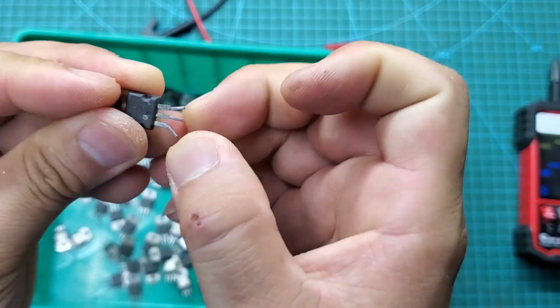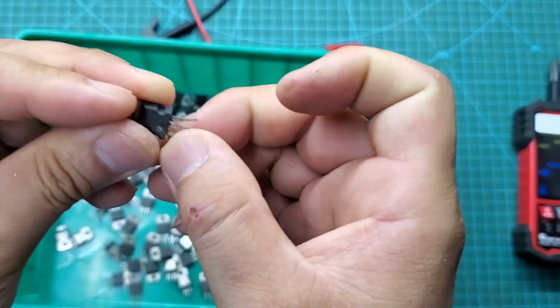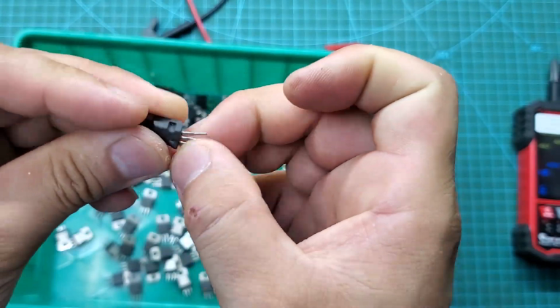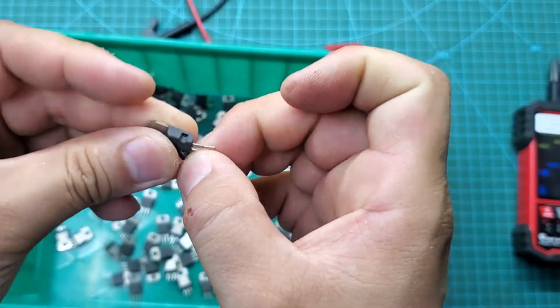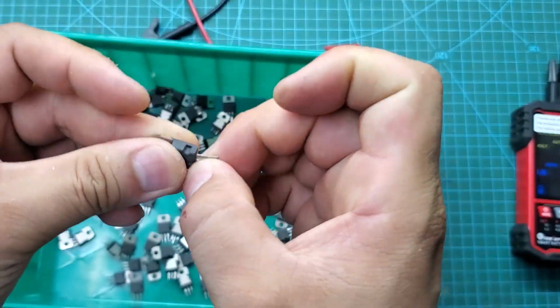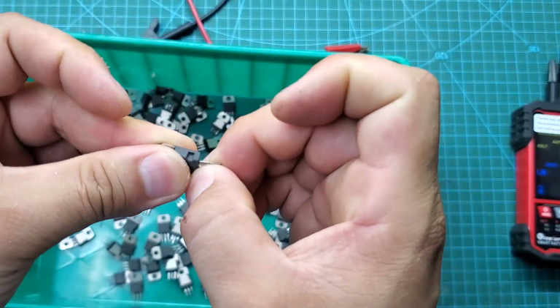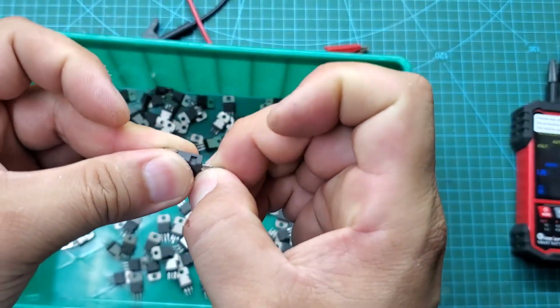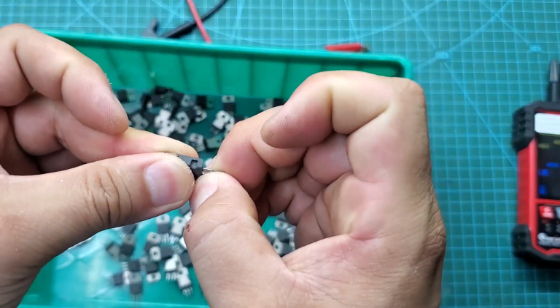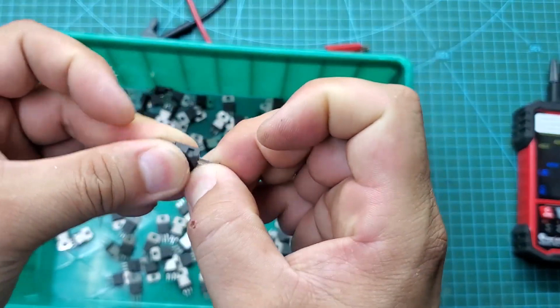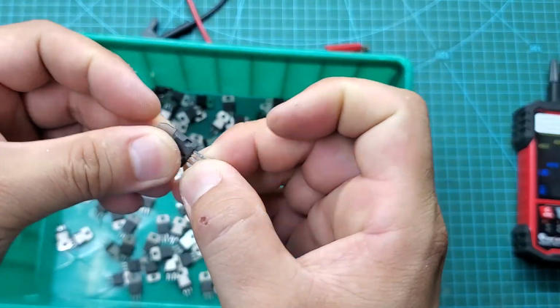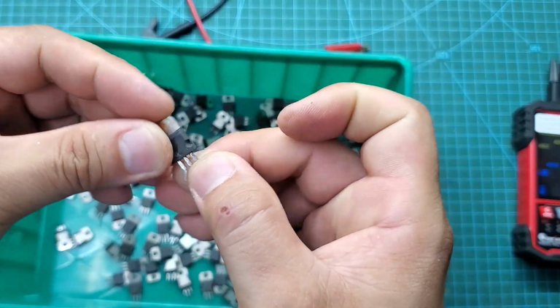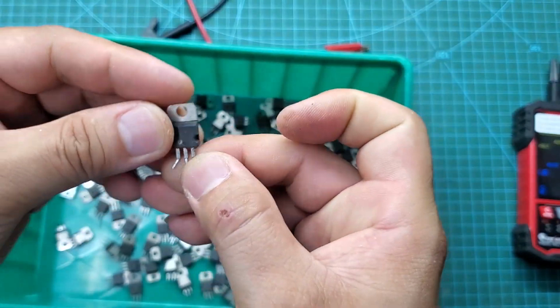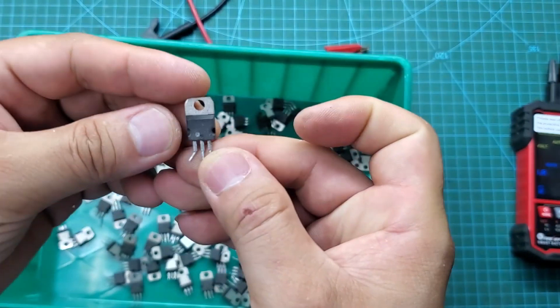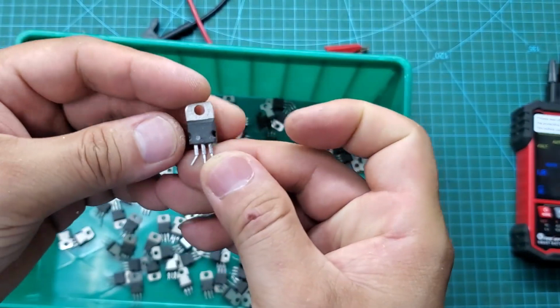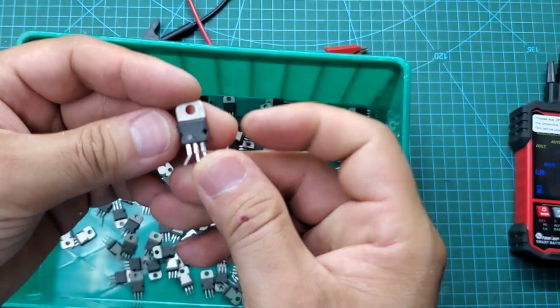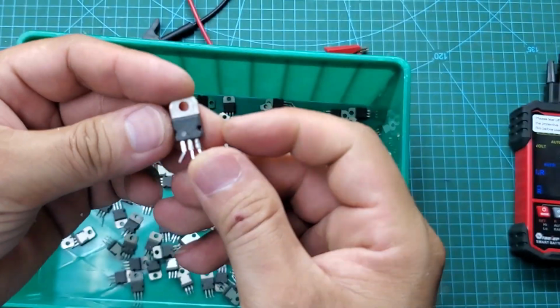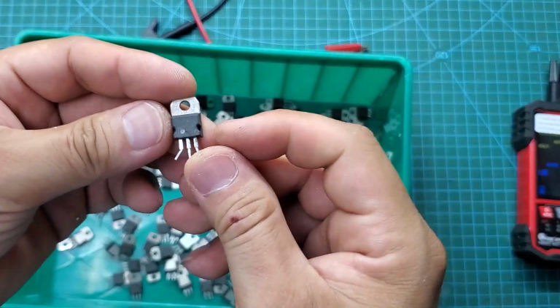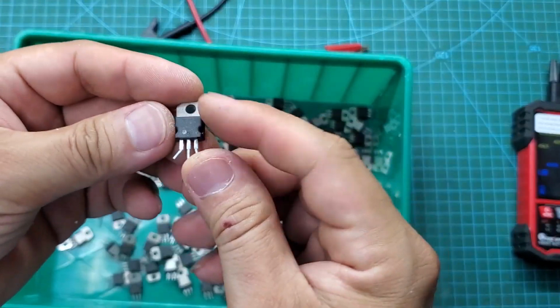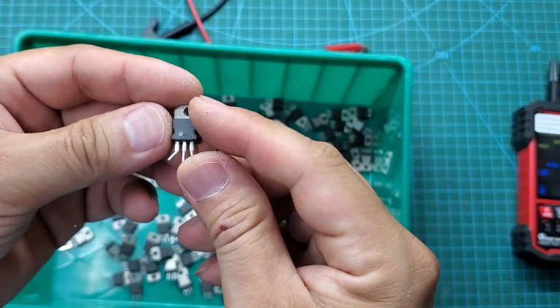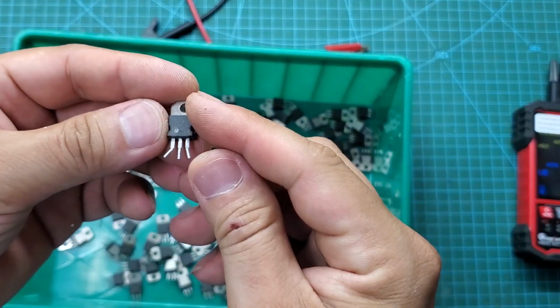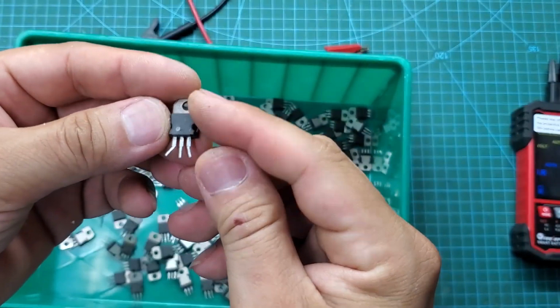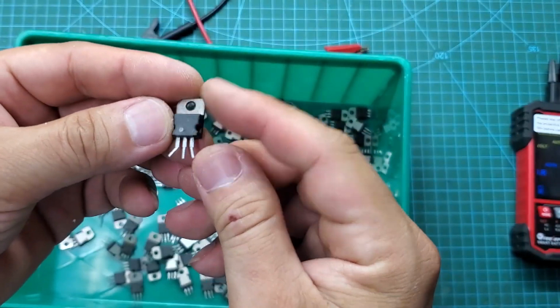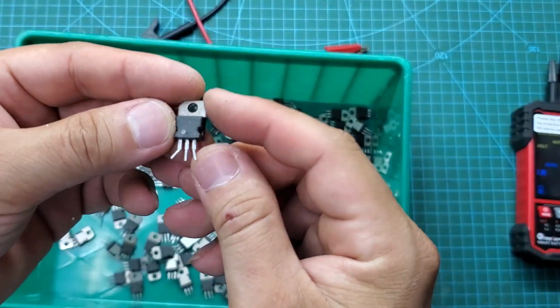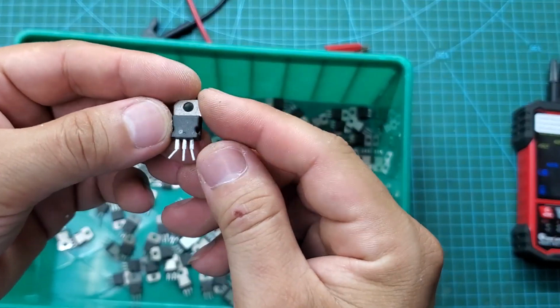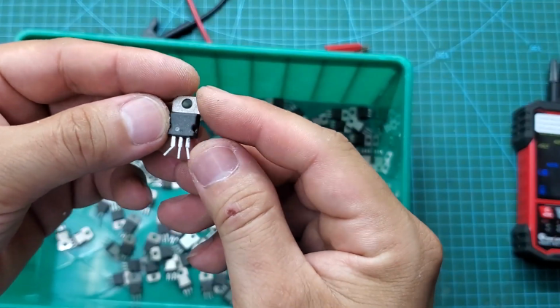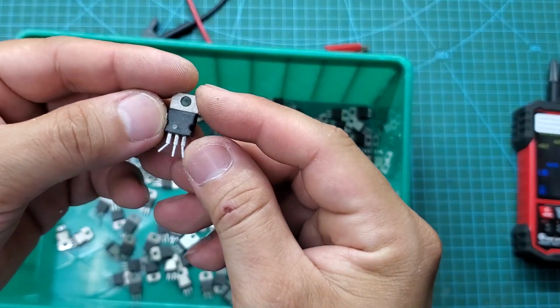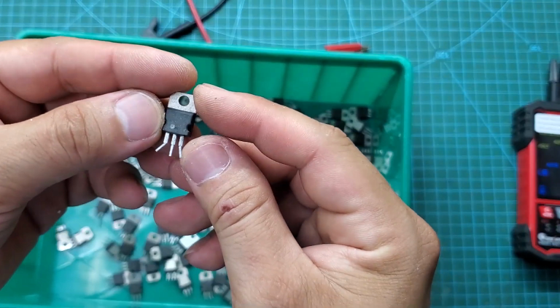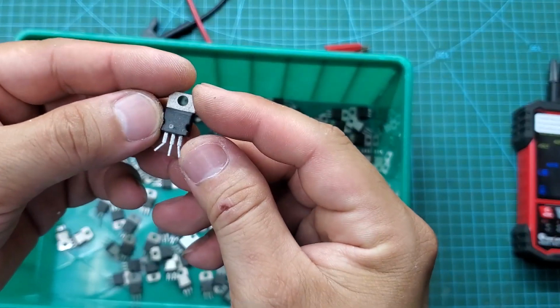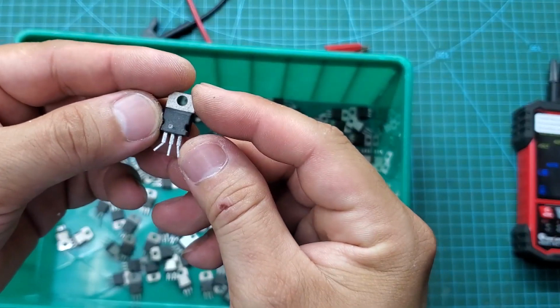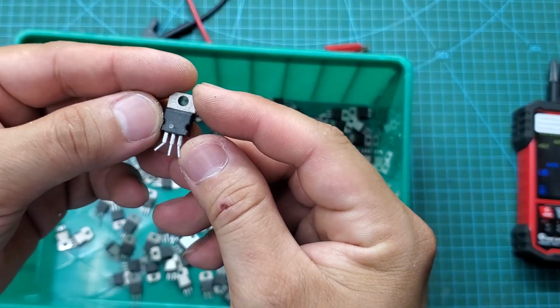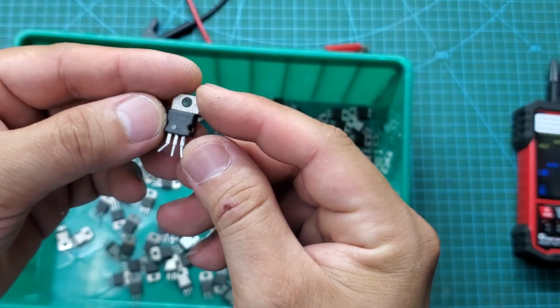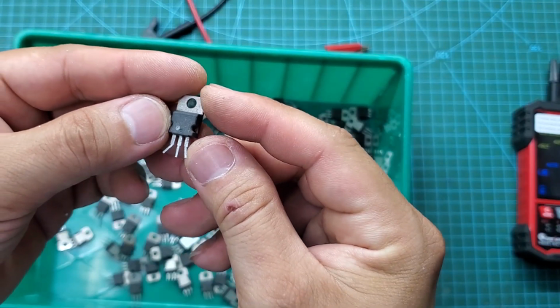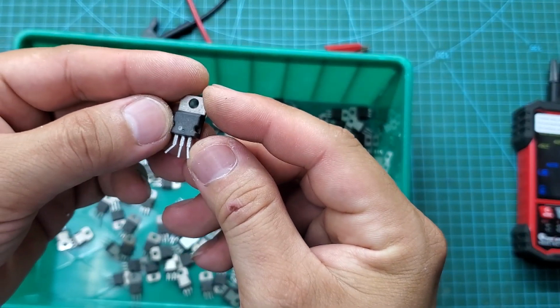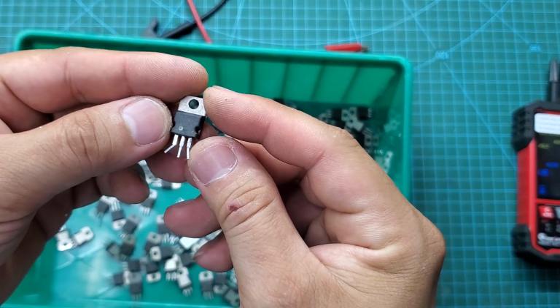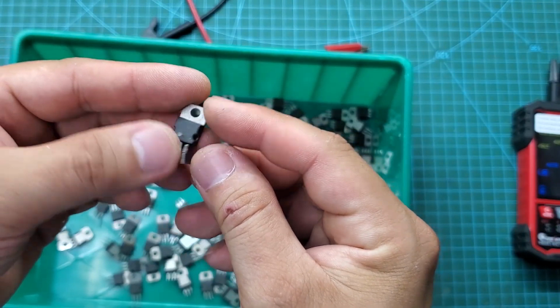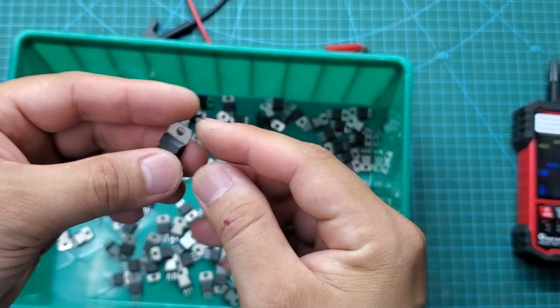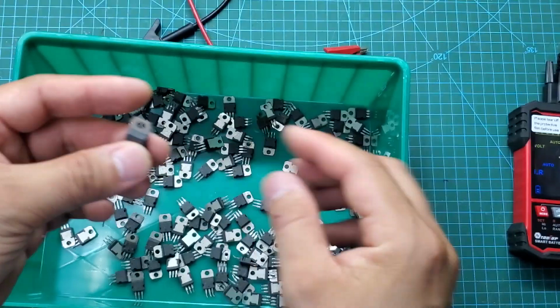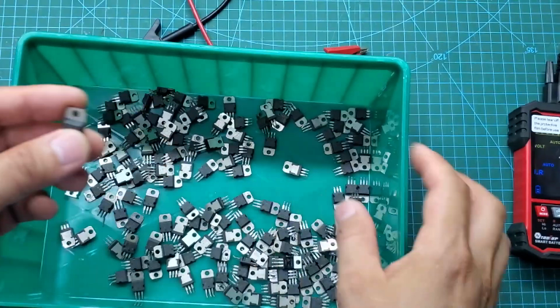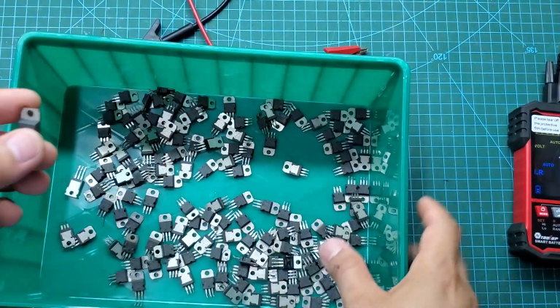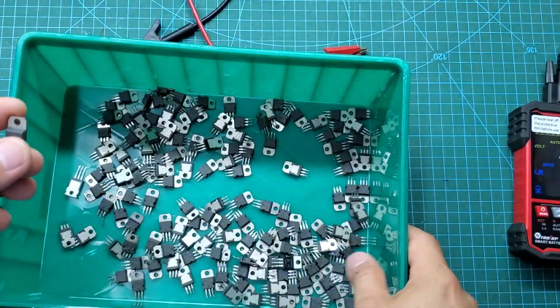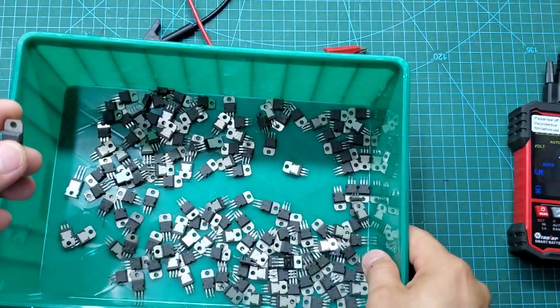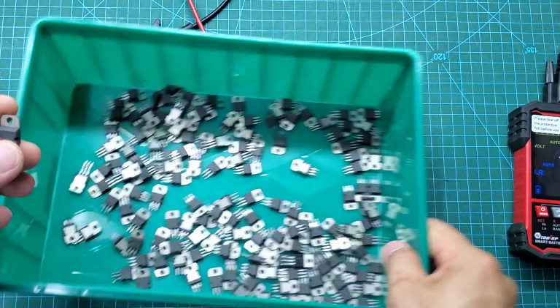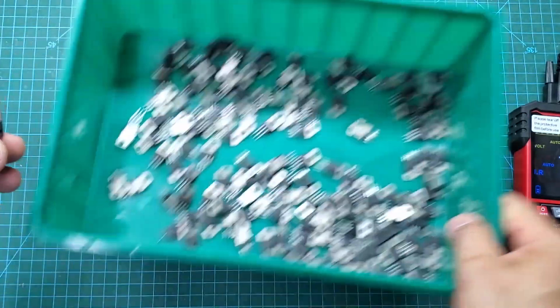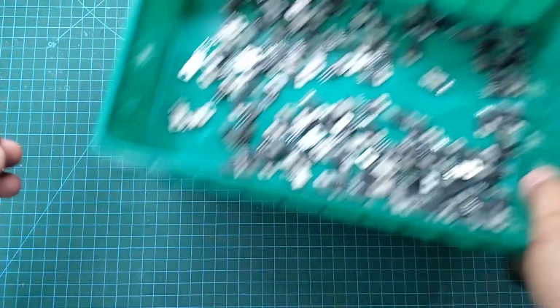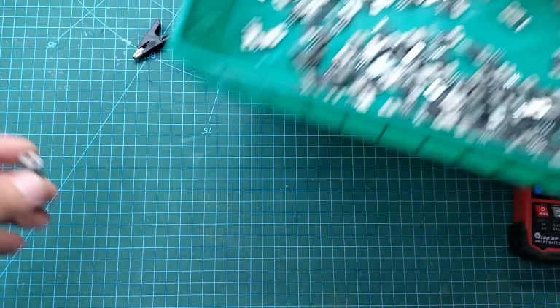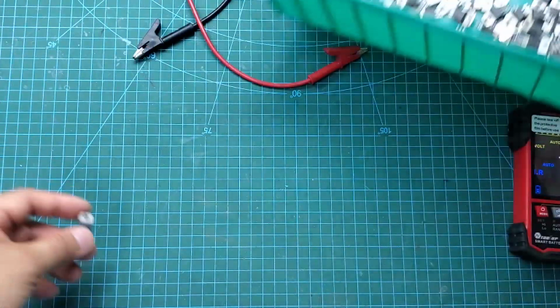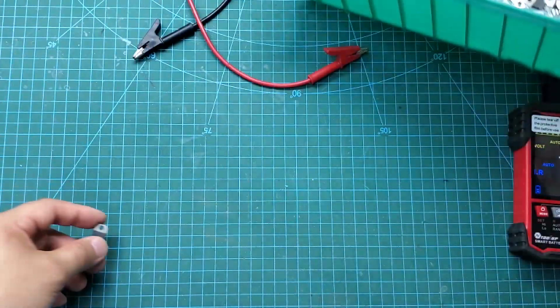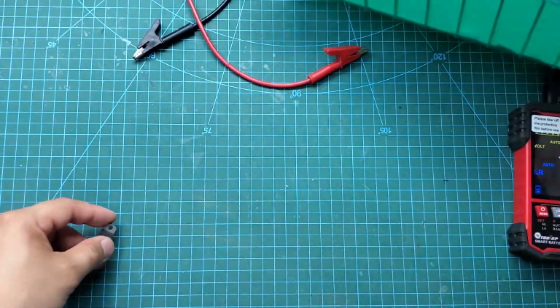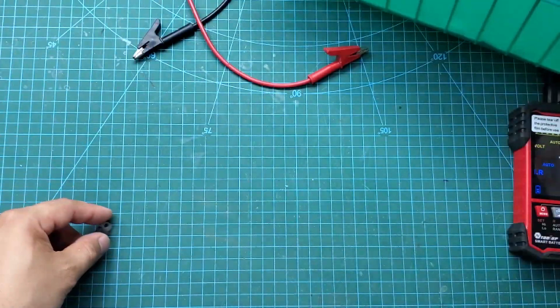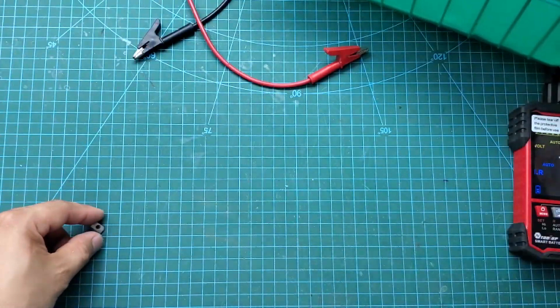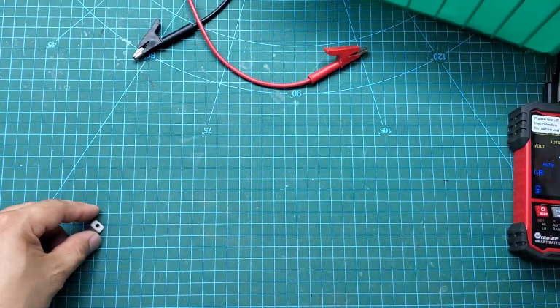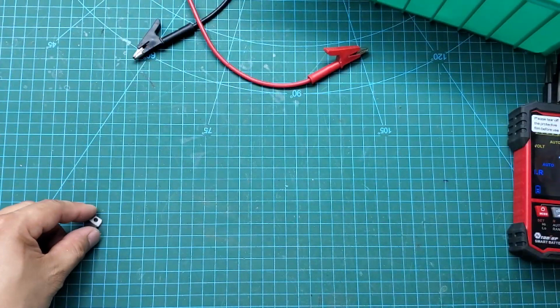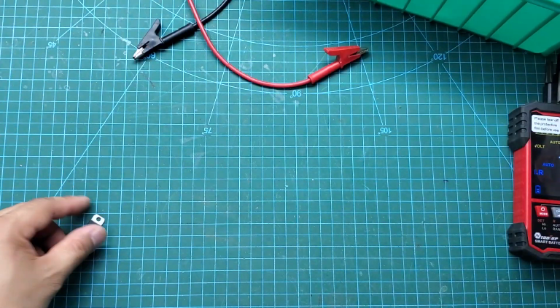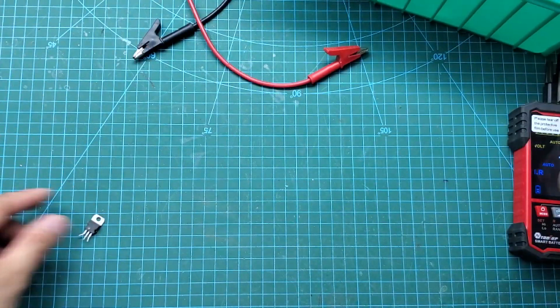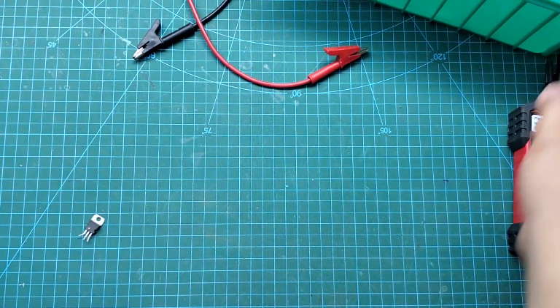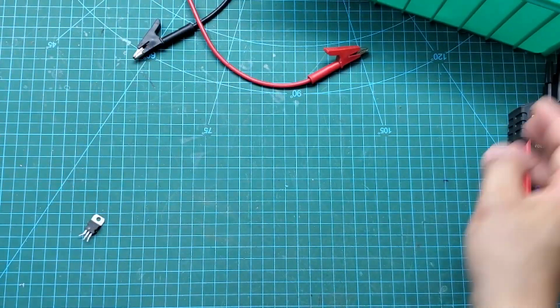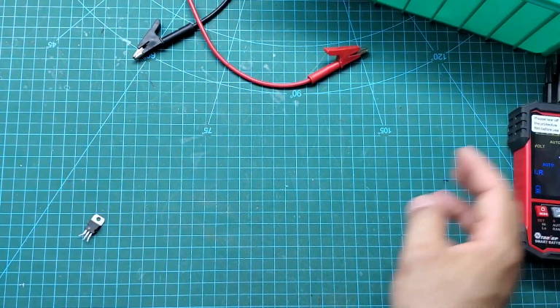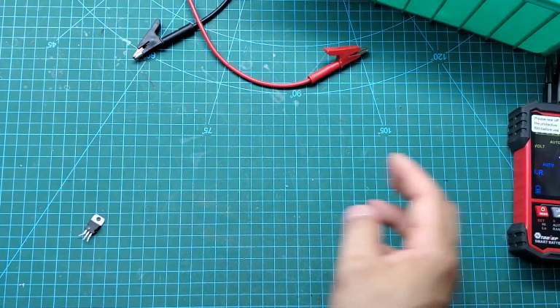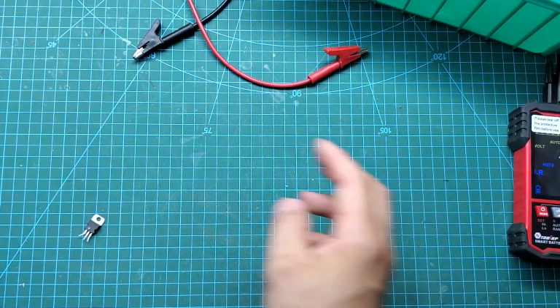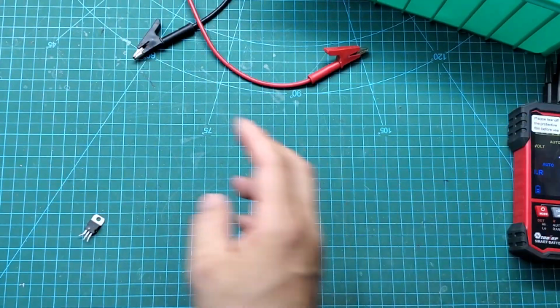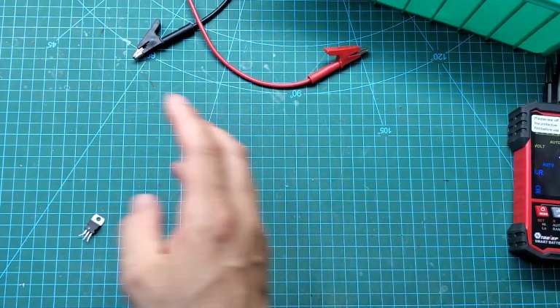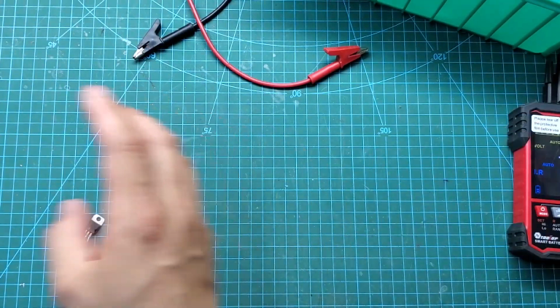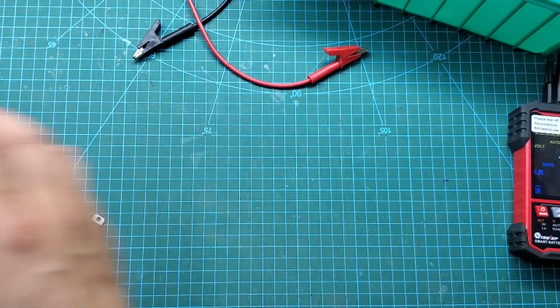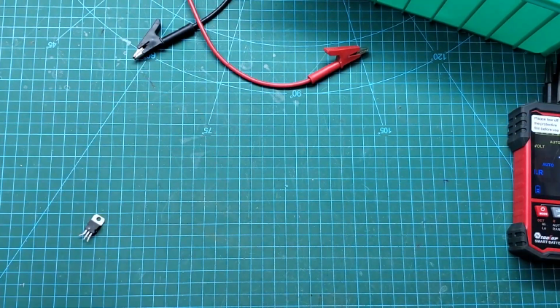To check this parameter, we apply a 10V voltage to the gate and measure the resistance between the drain and source pins.